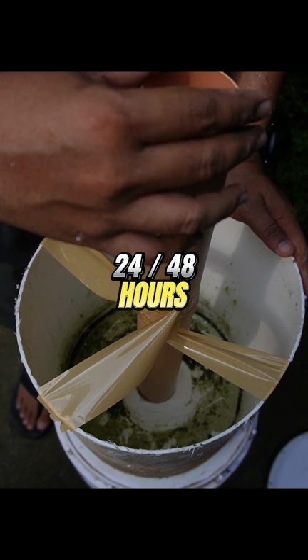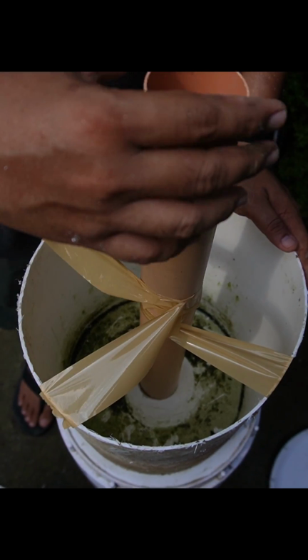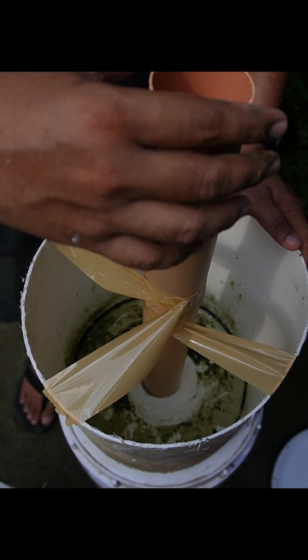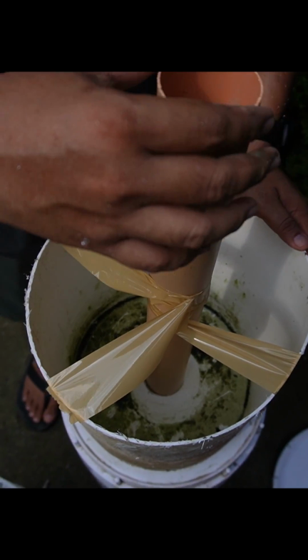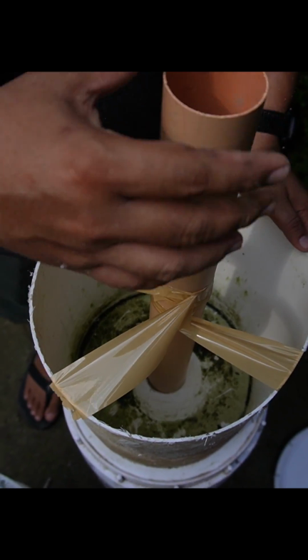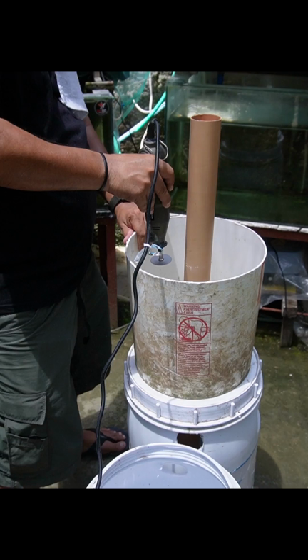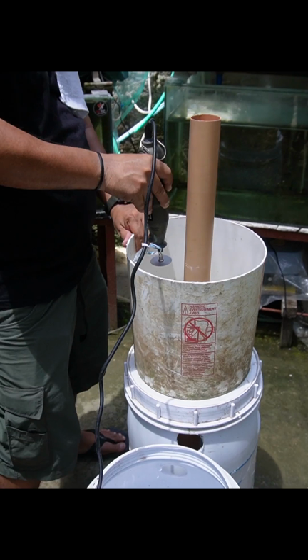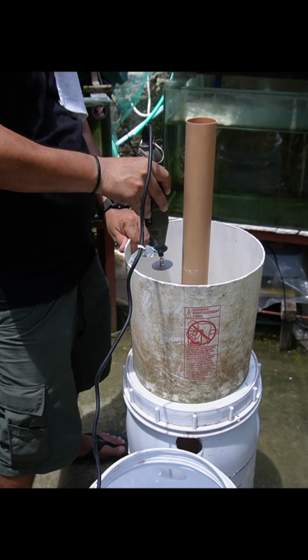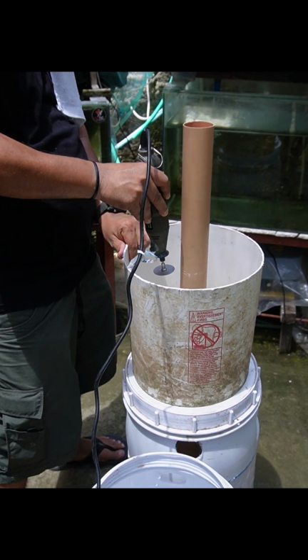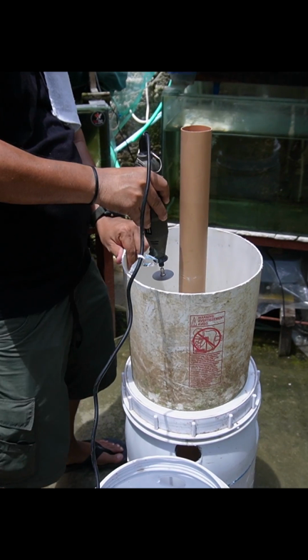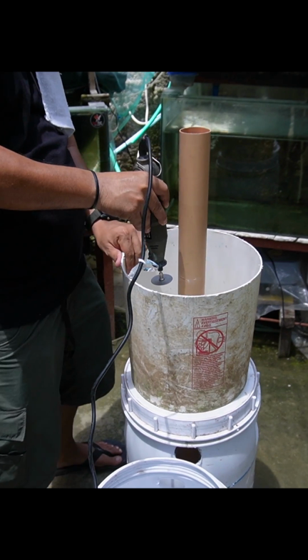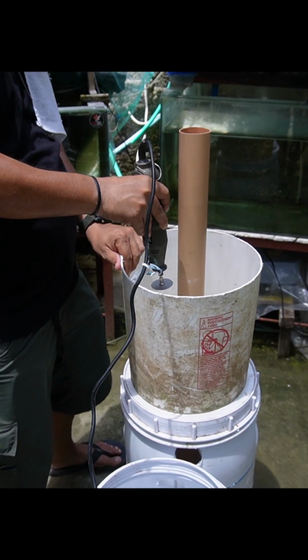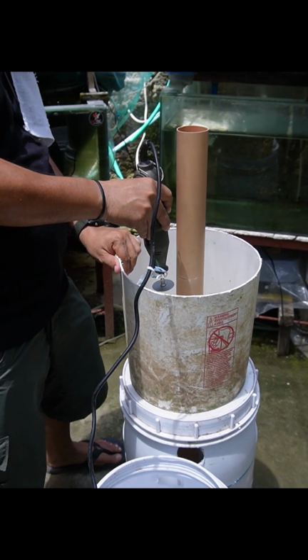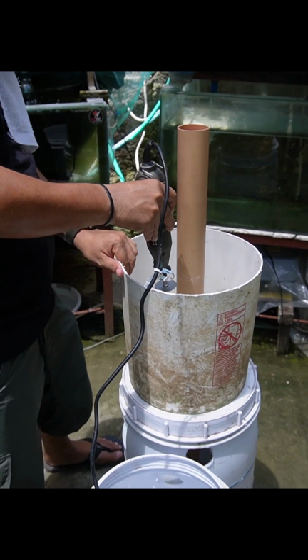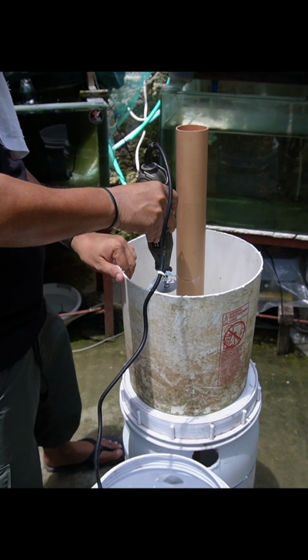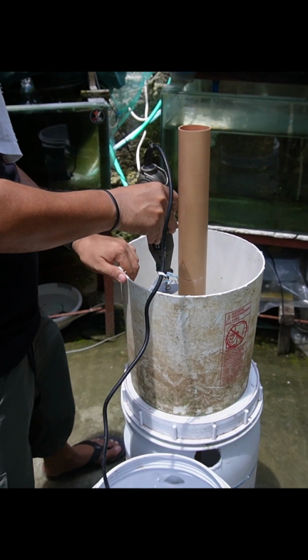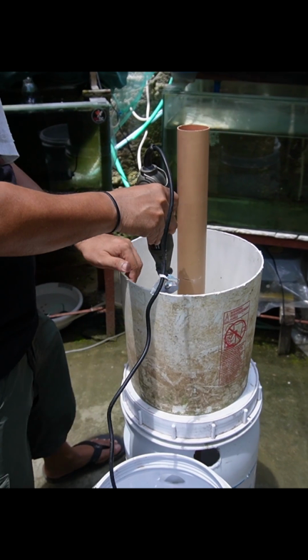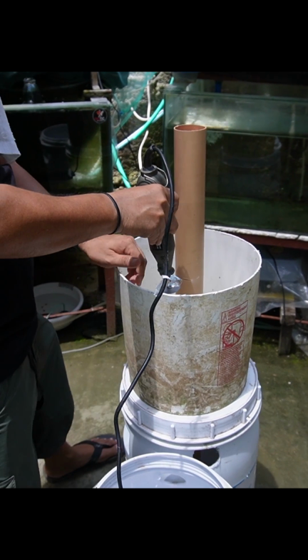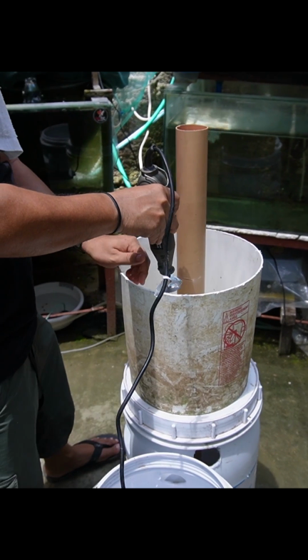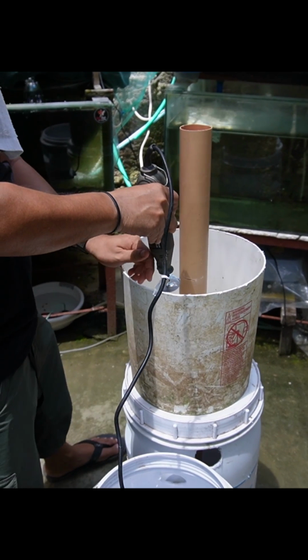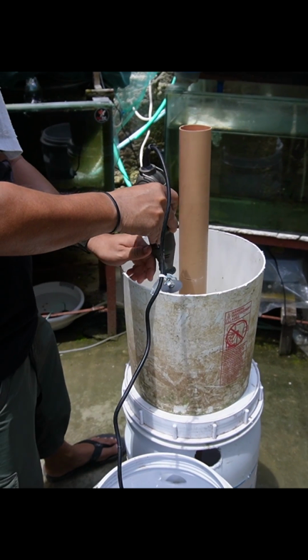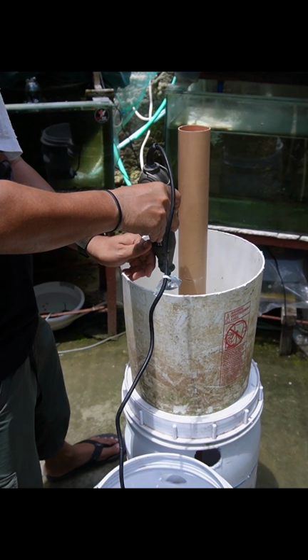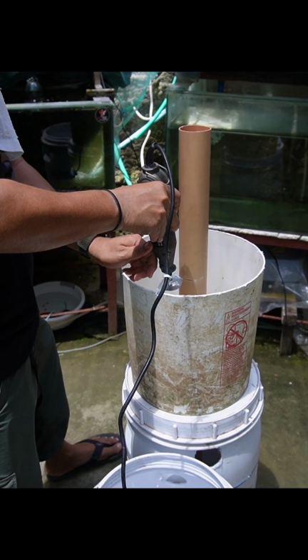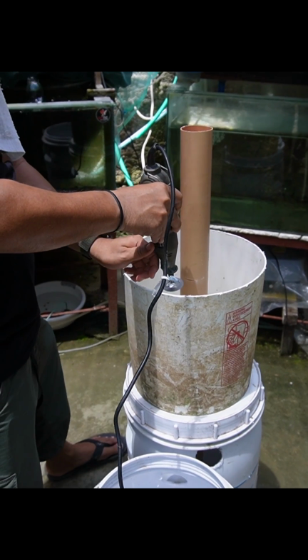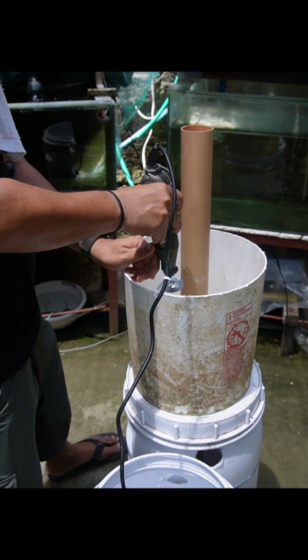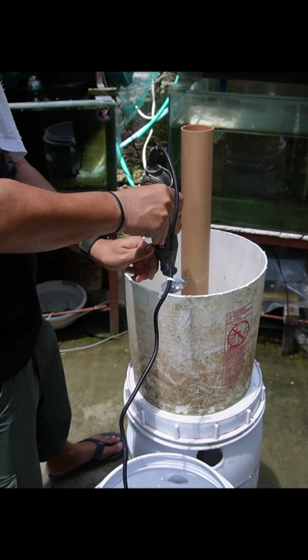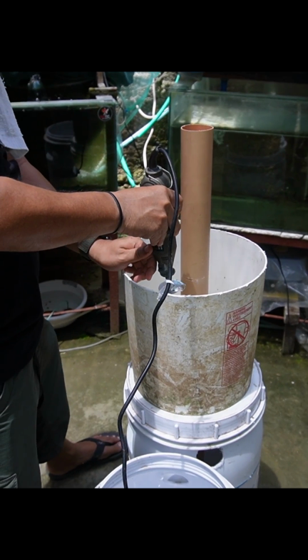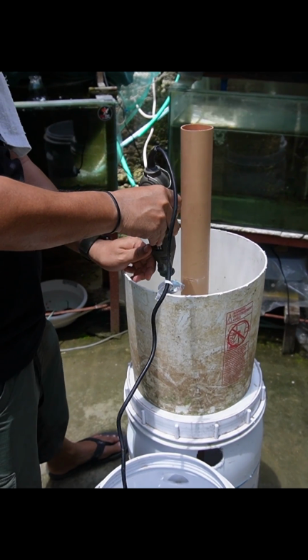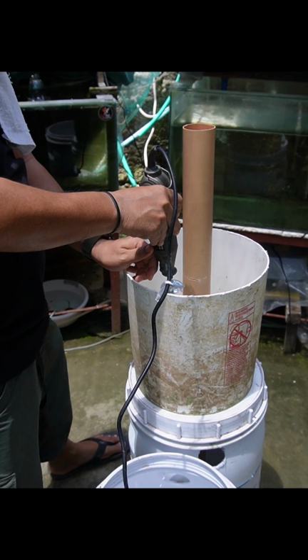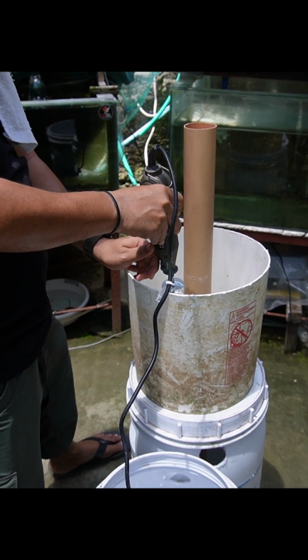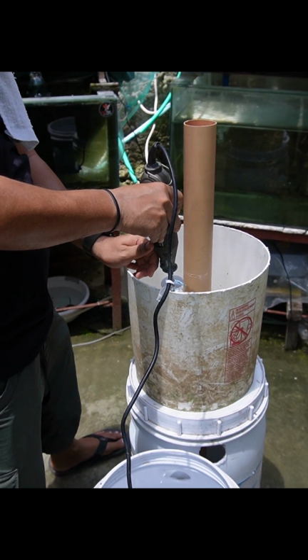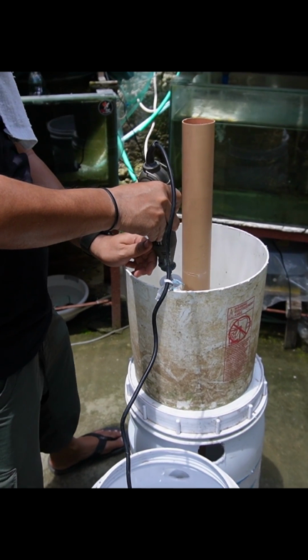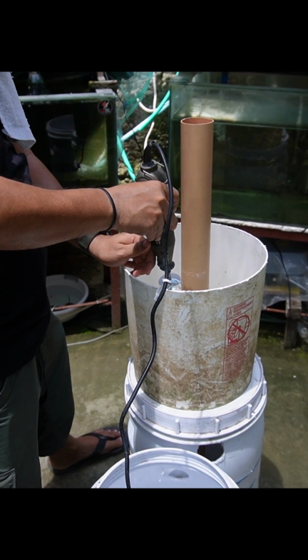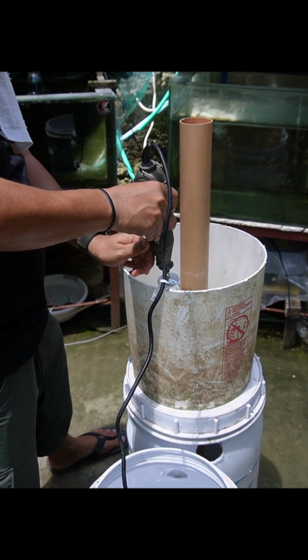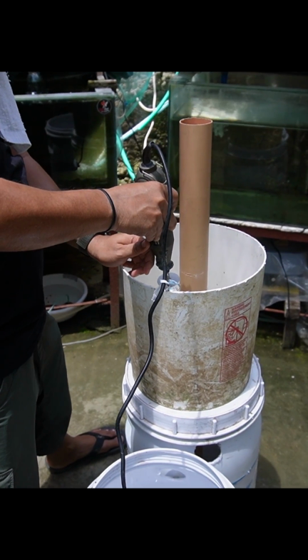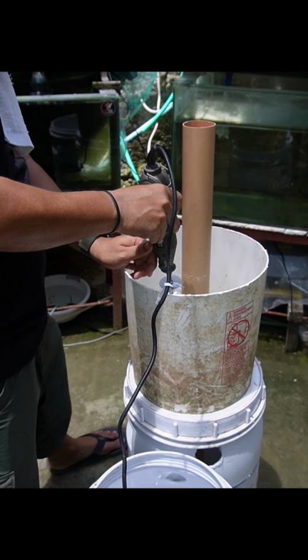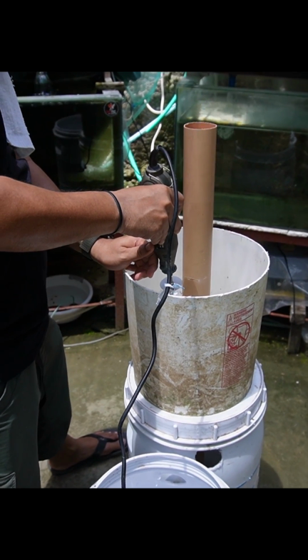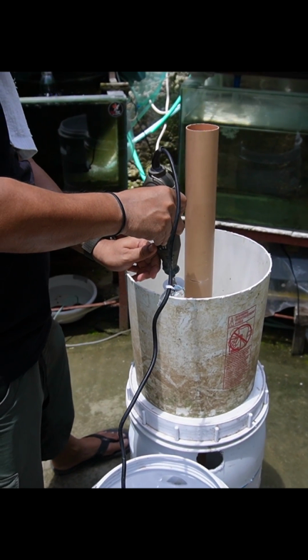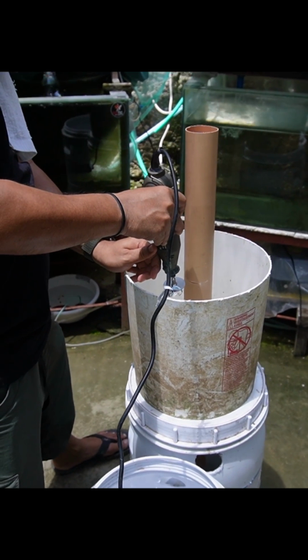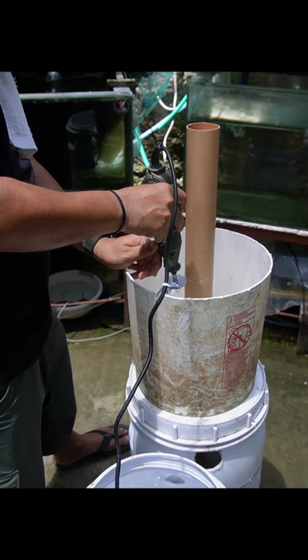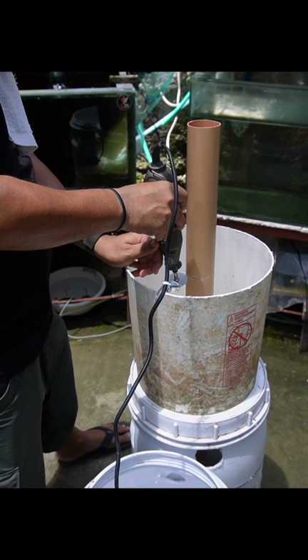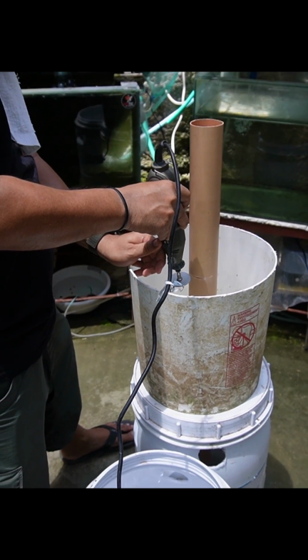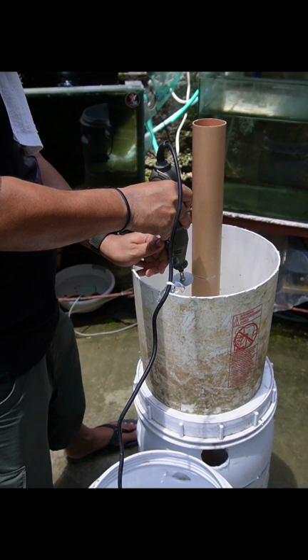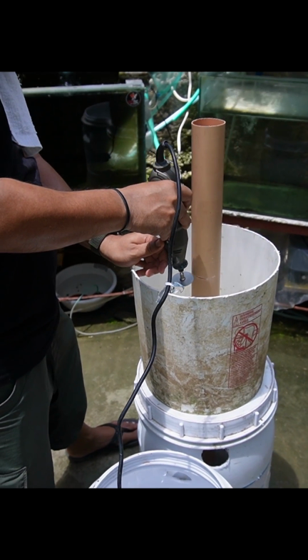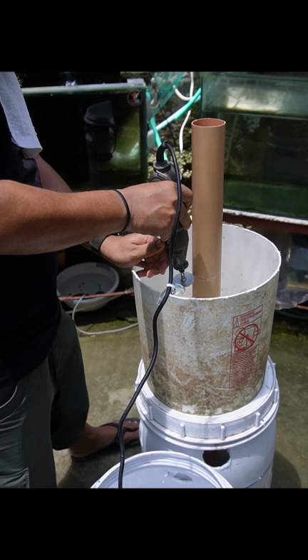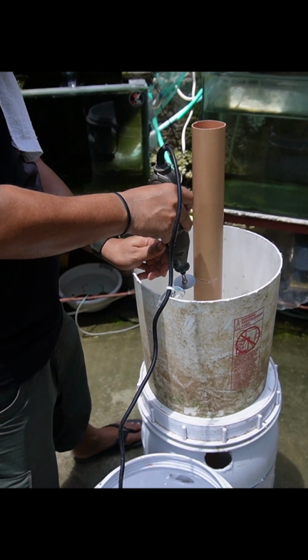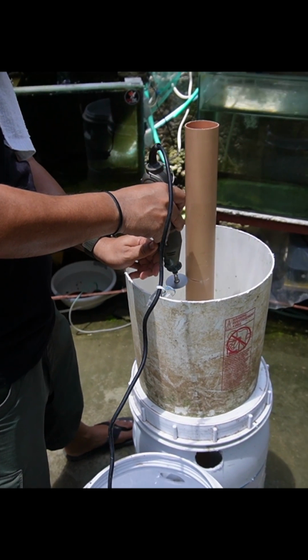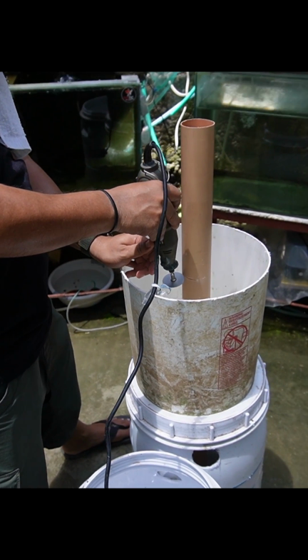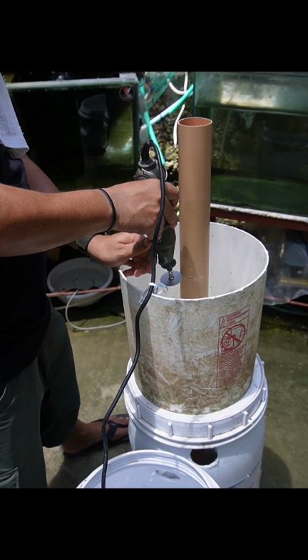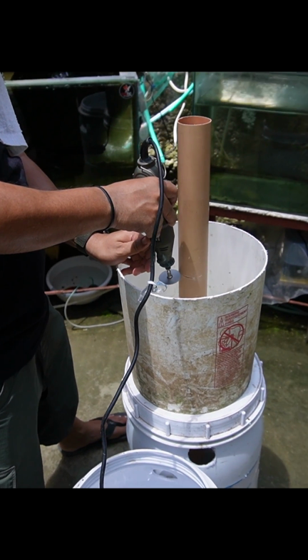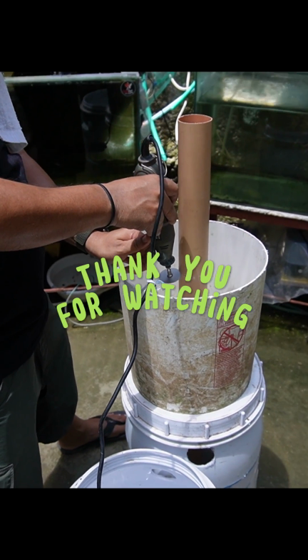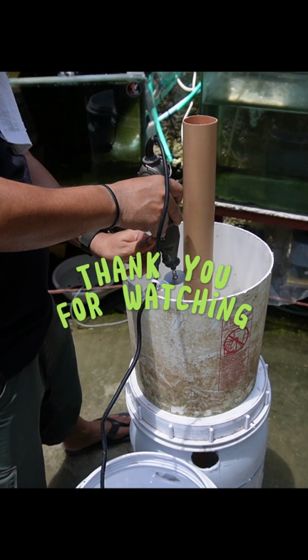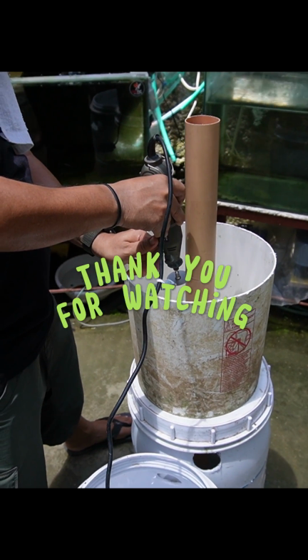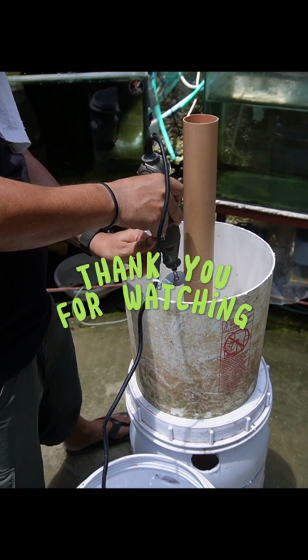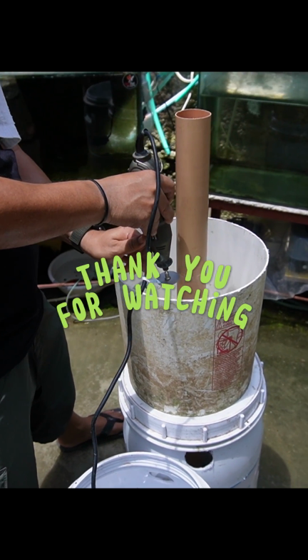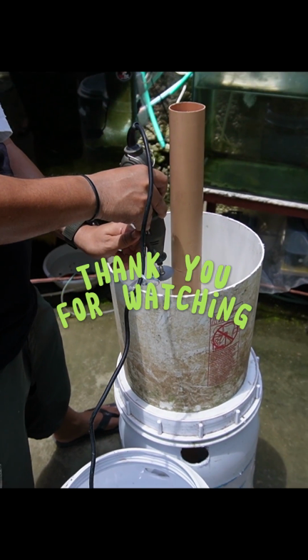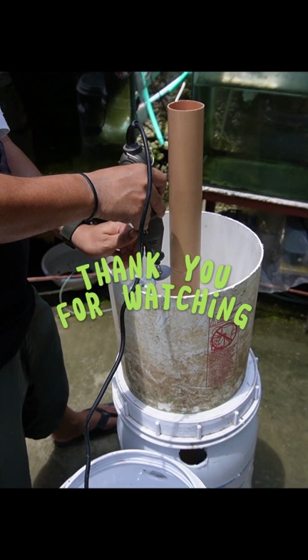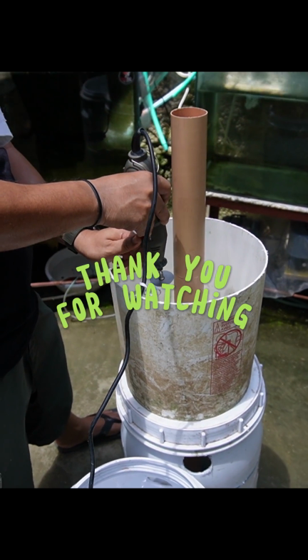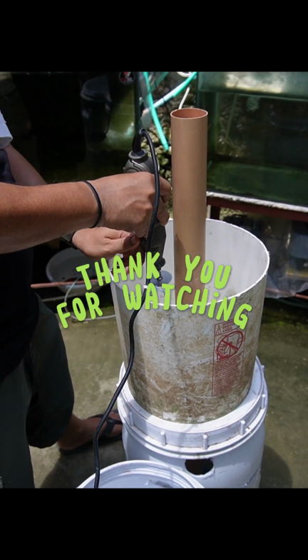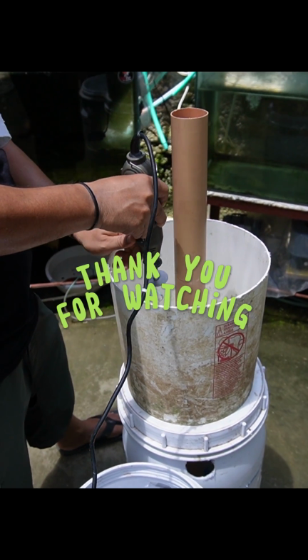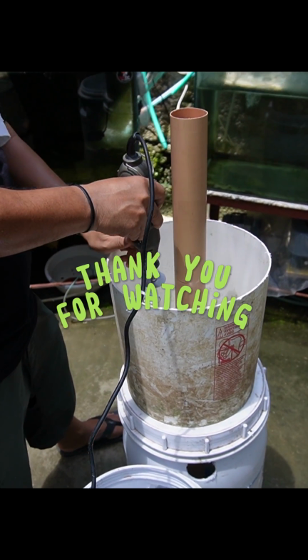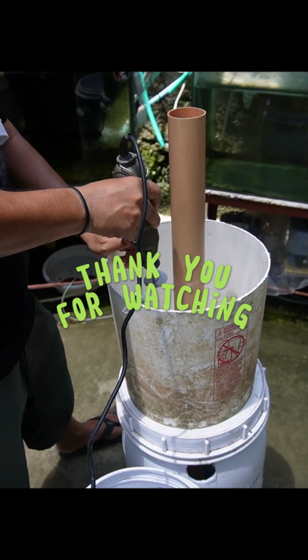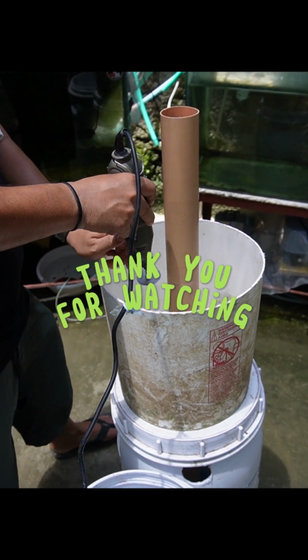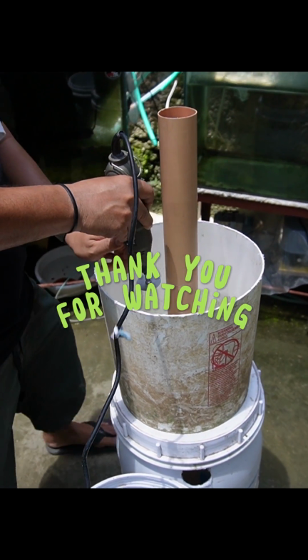Watch out for our next video on how we install it in our aquarium. We hope you learned something in this video, and thank you for watching.